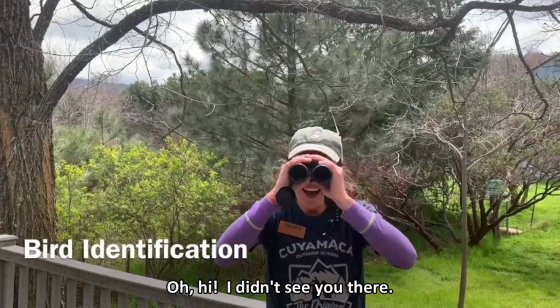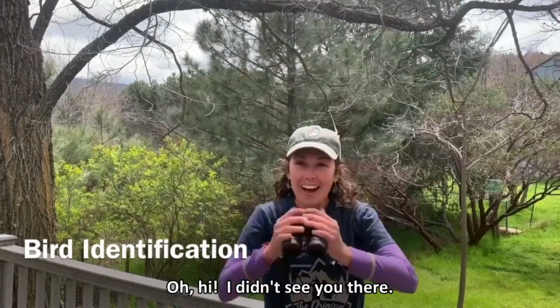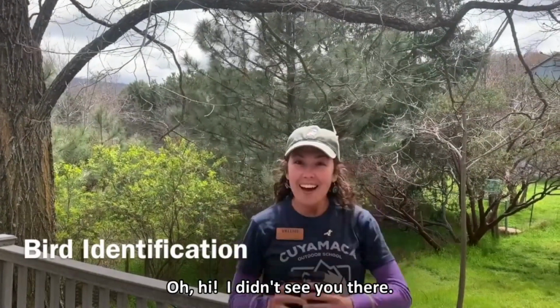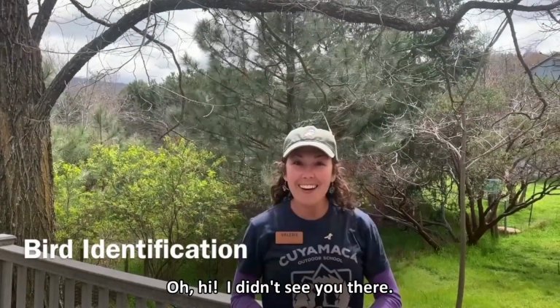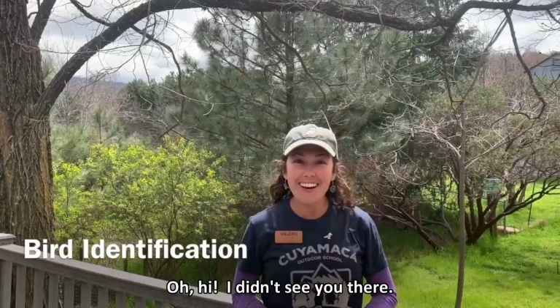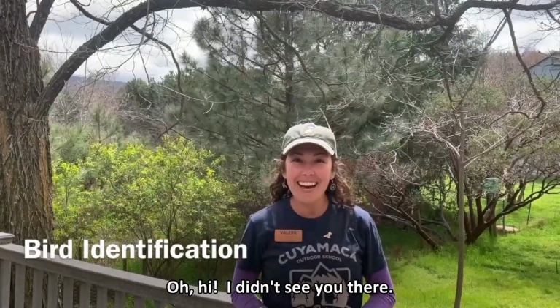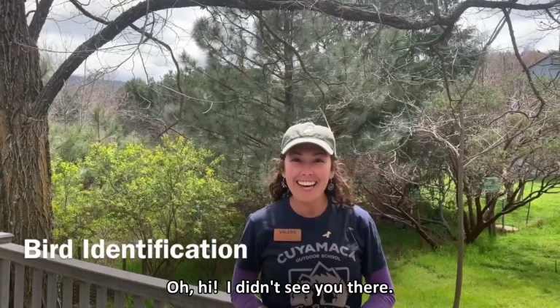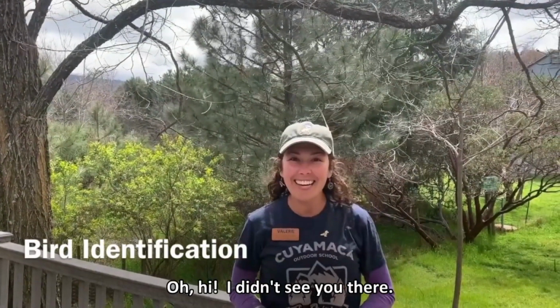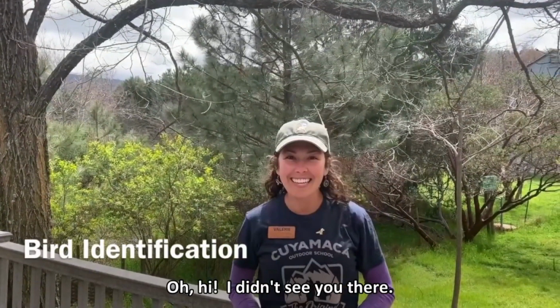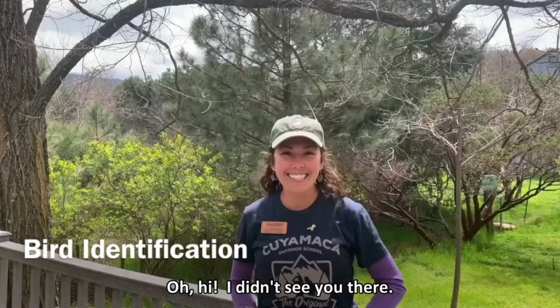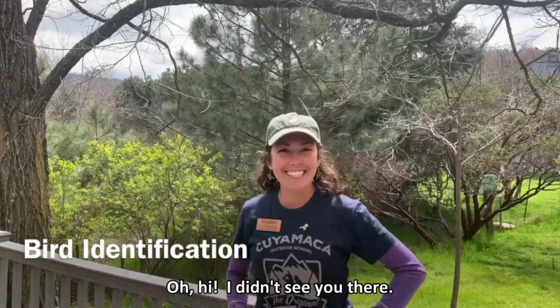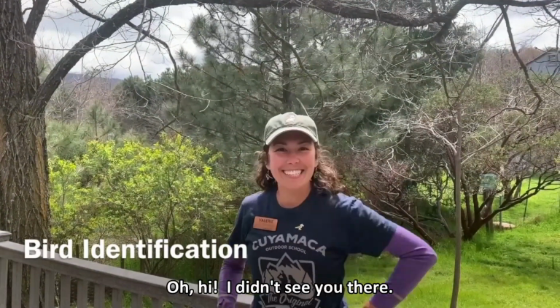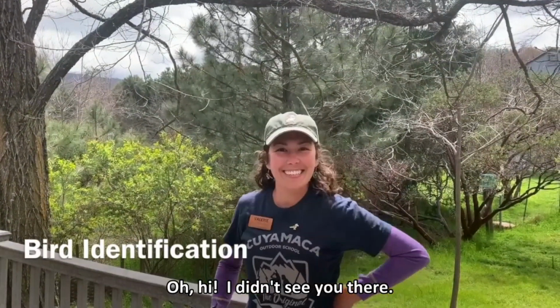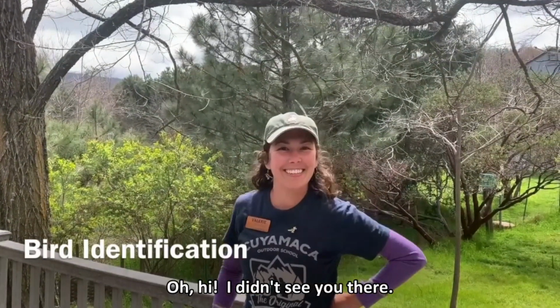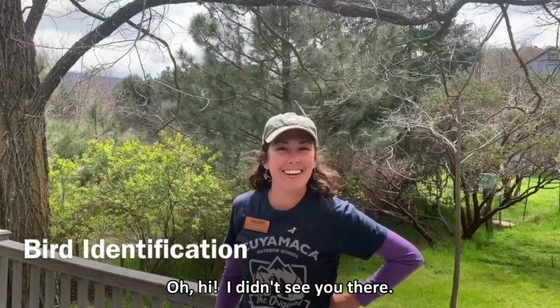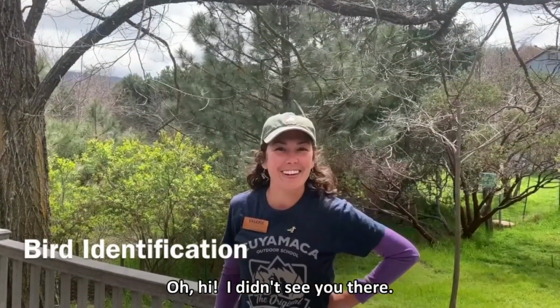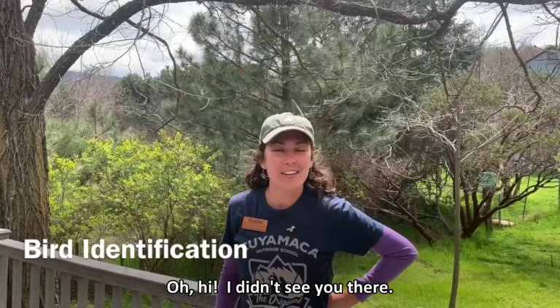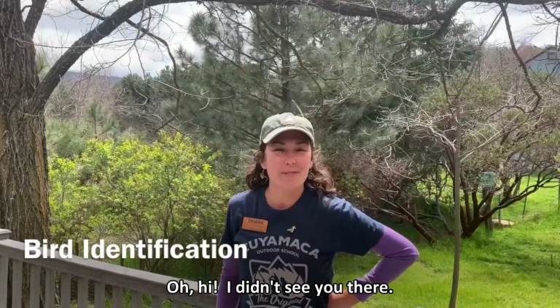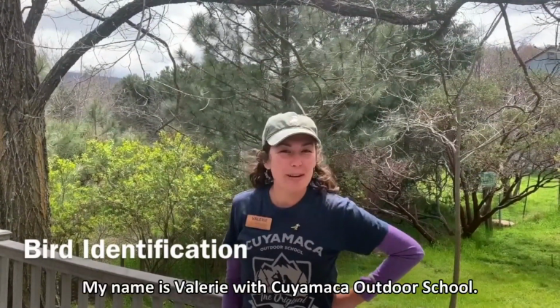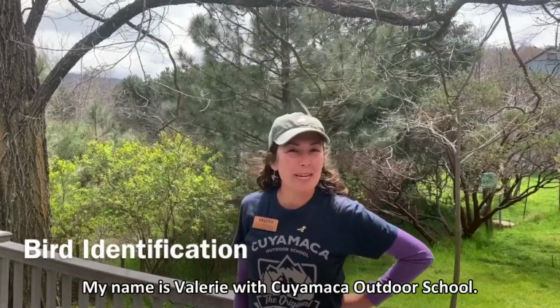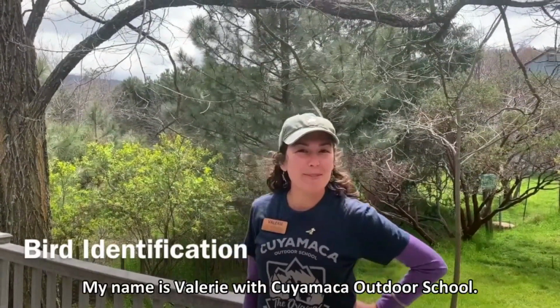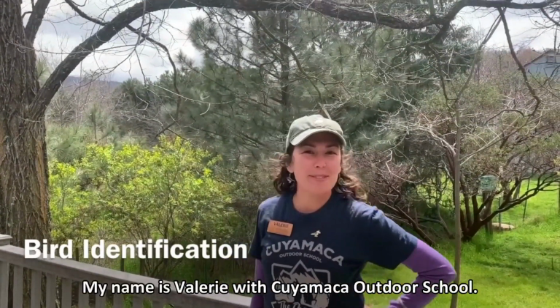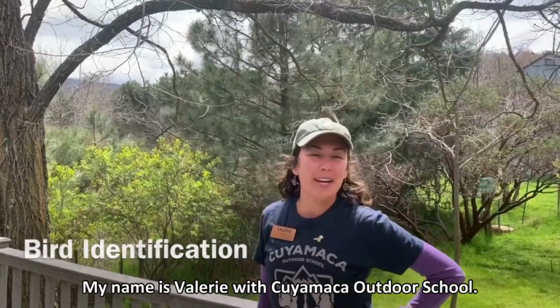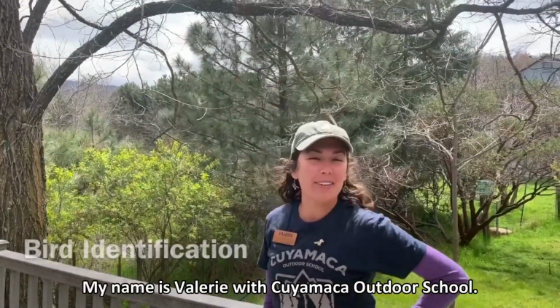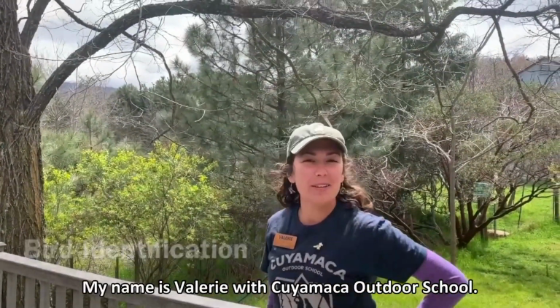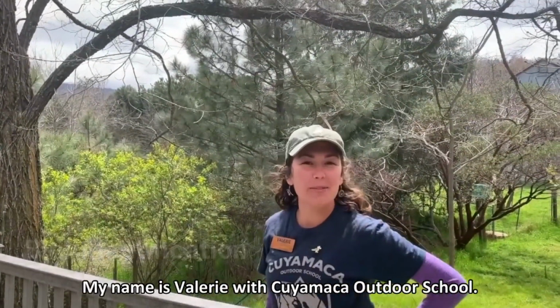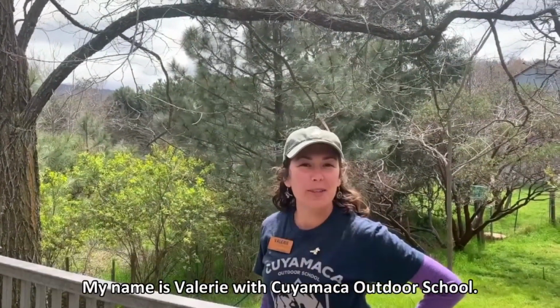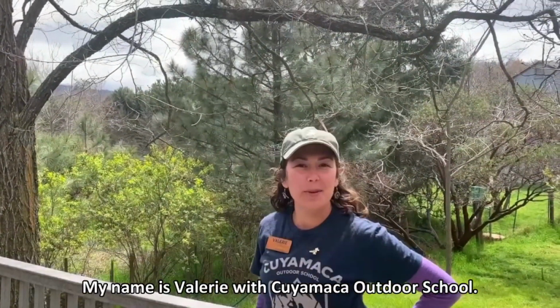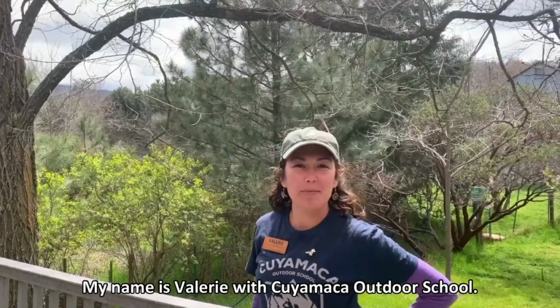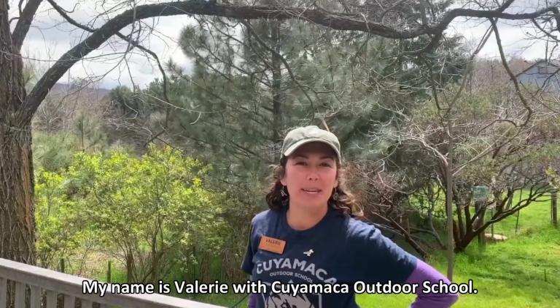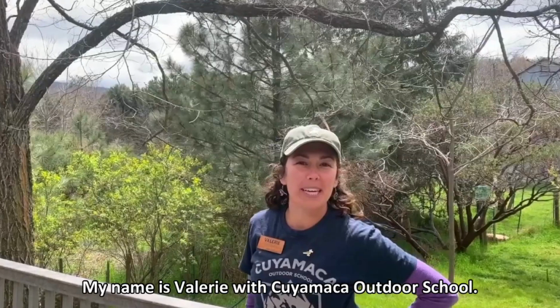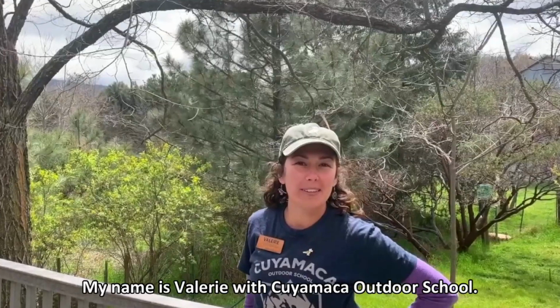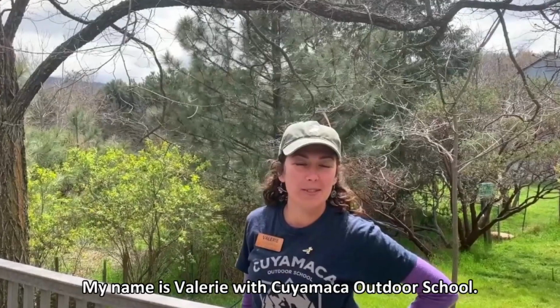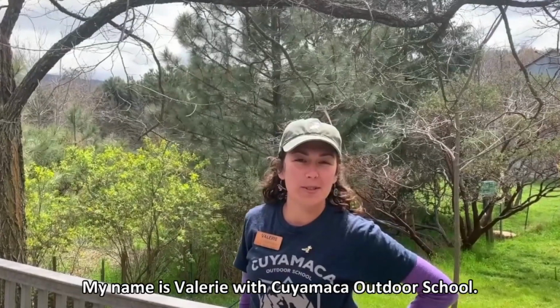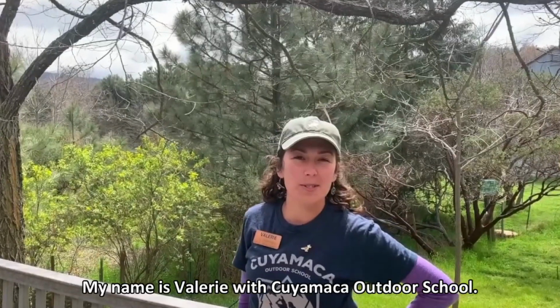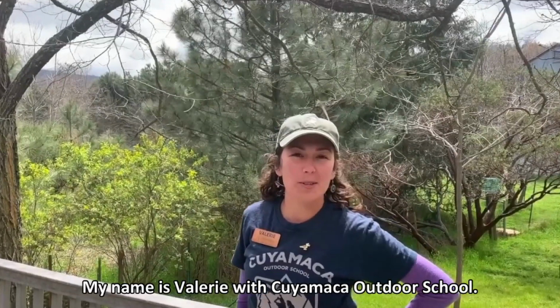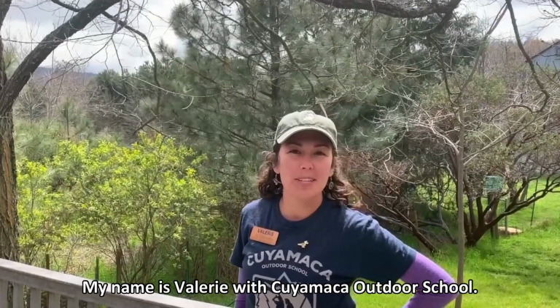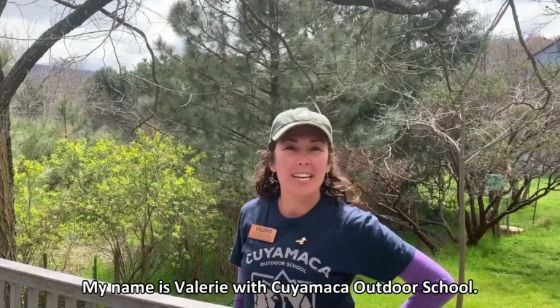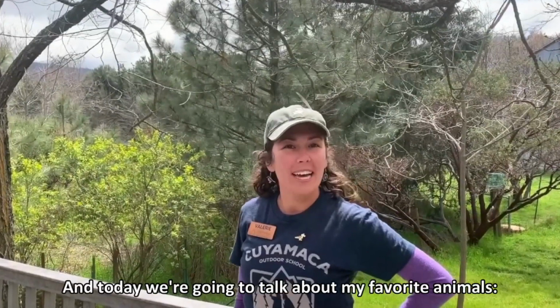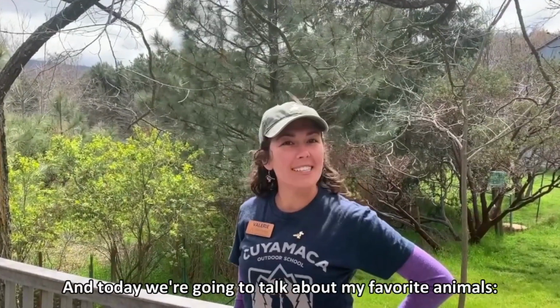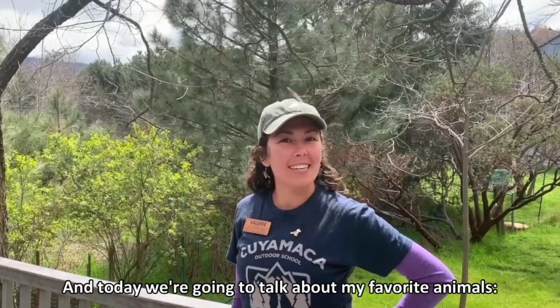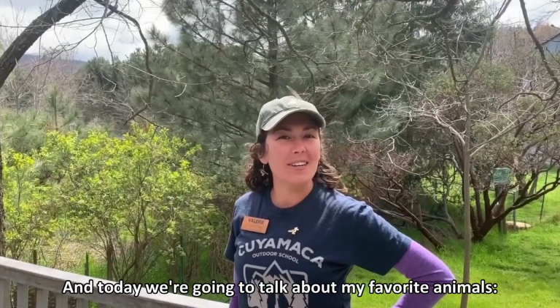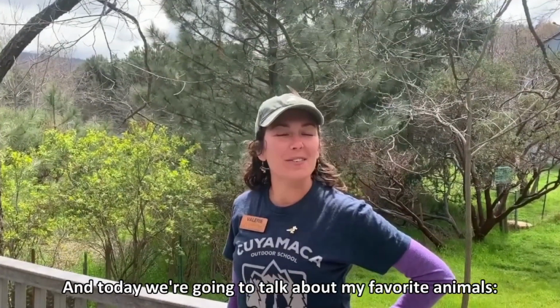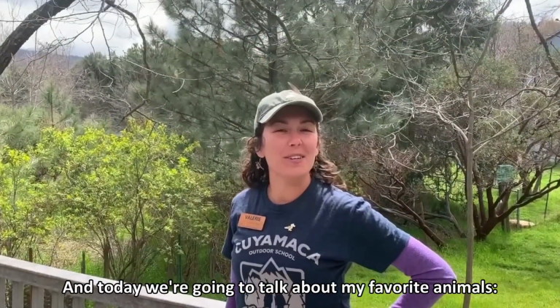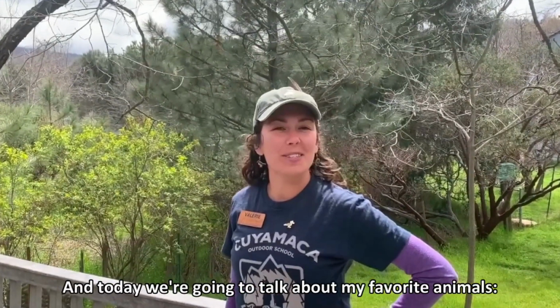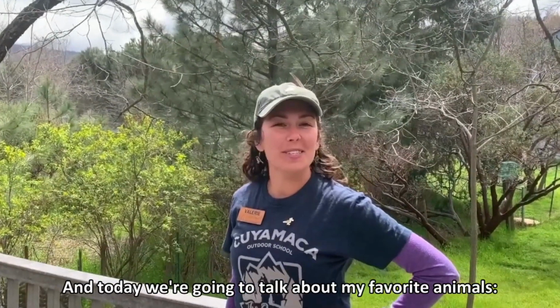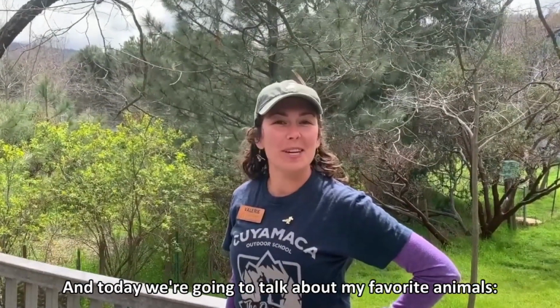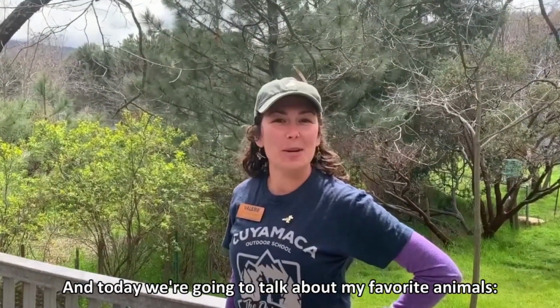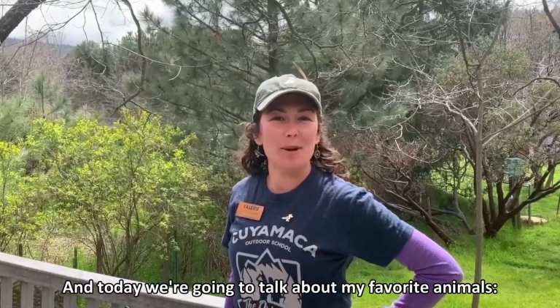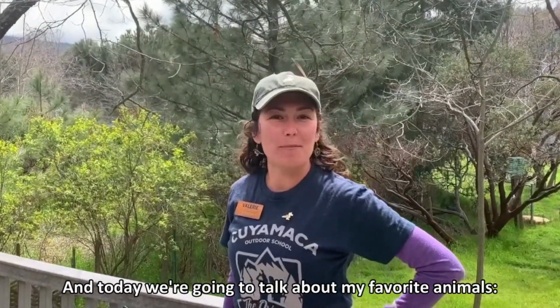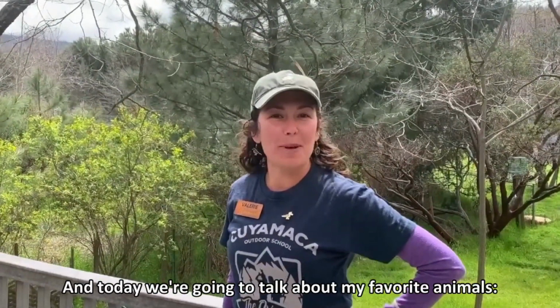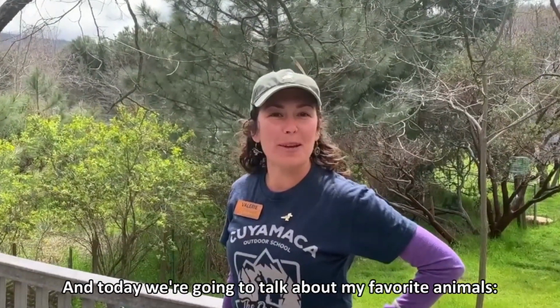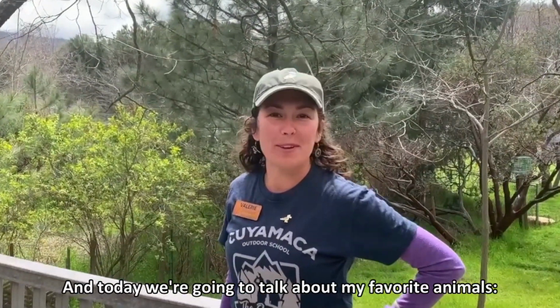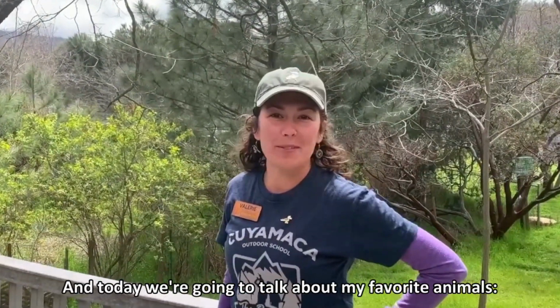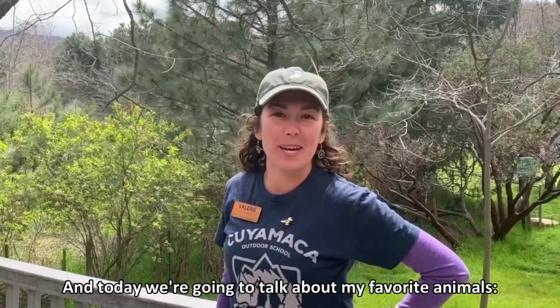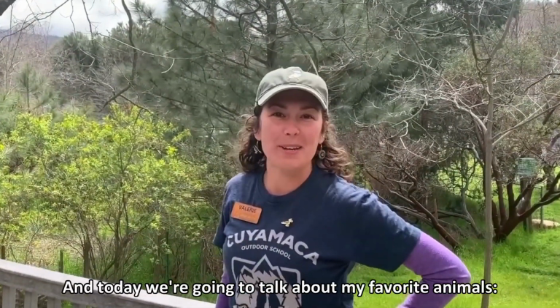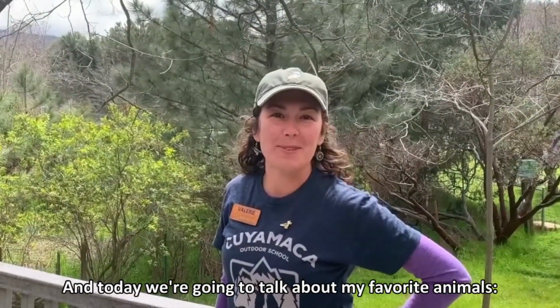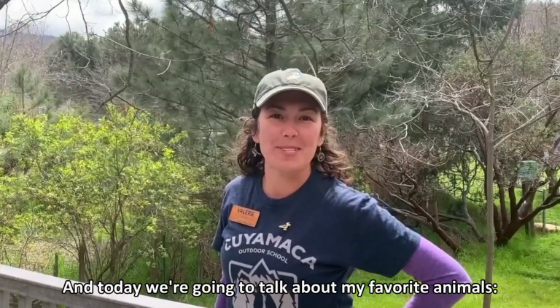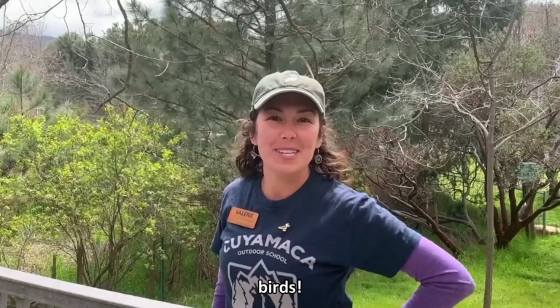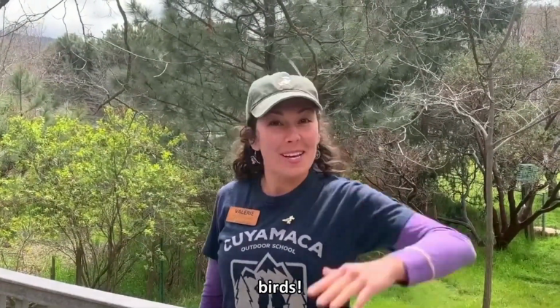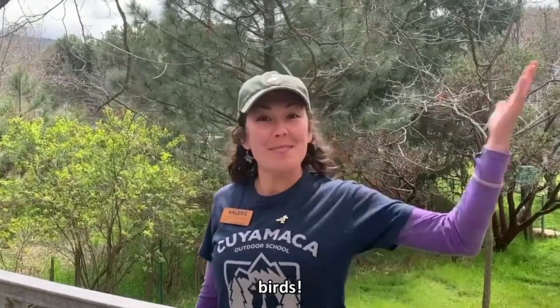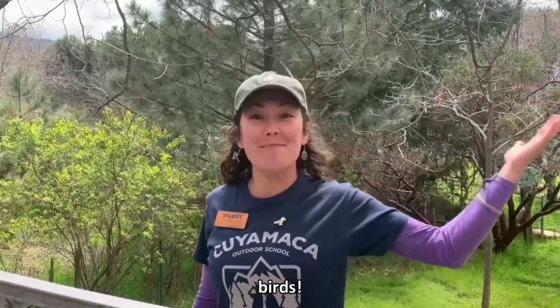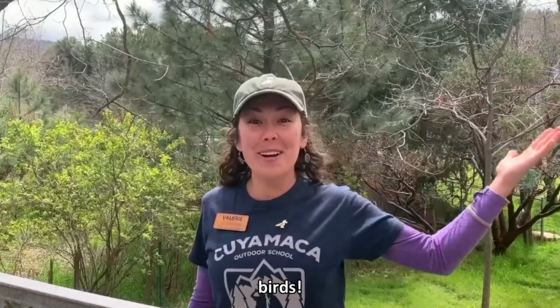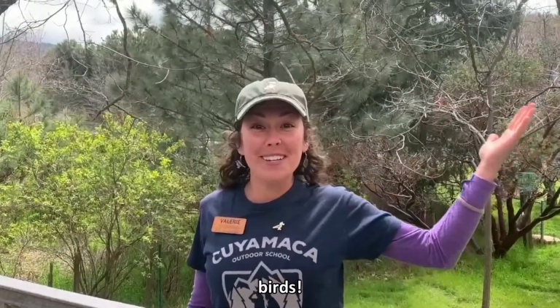Oh hi! I didn't see you there. My name is Valerie with Kuiyemaka Outdoor School and today we're going to talk about my favorite animals, birds!